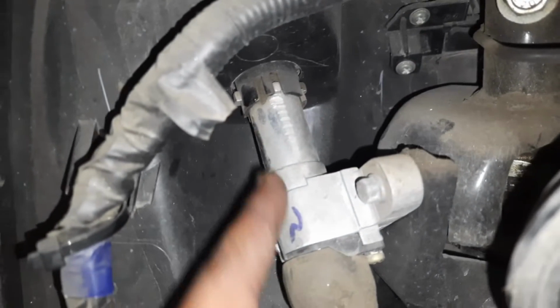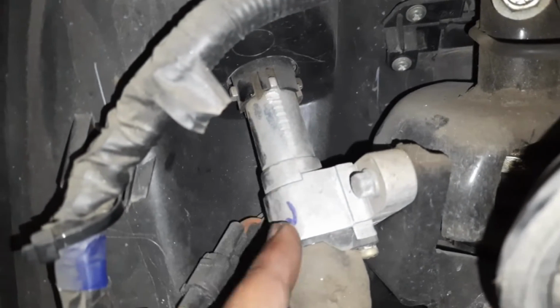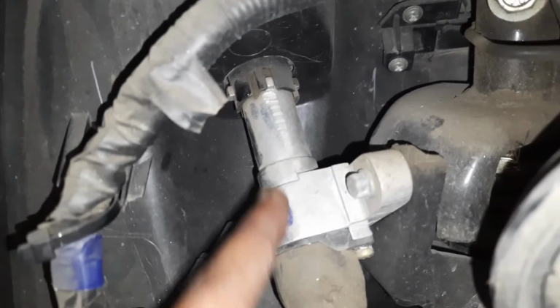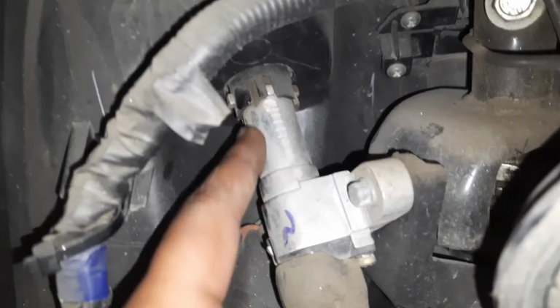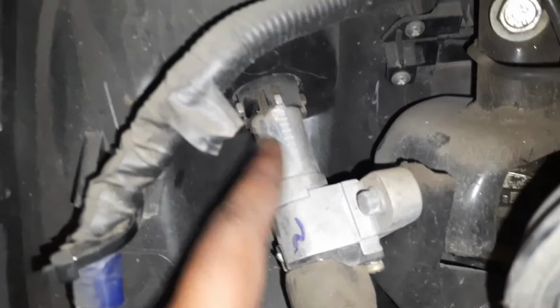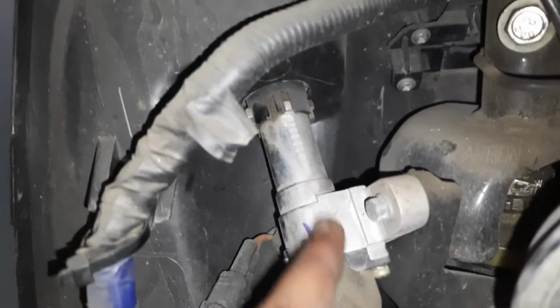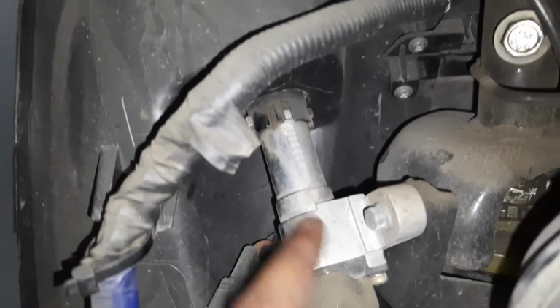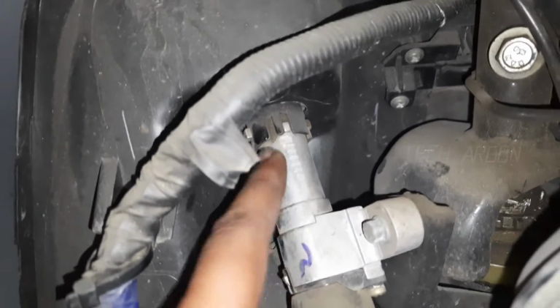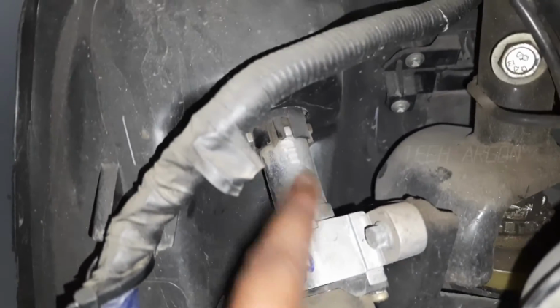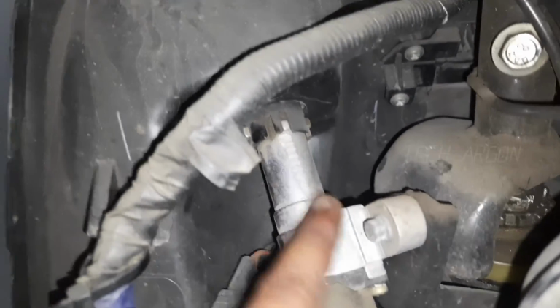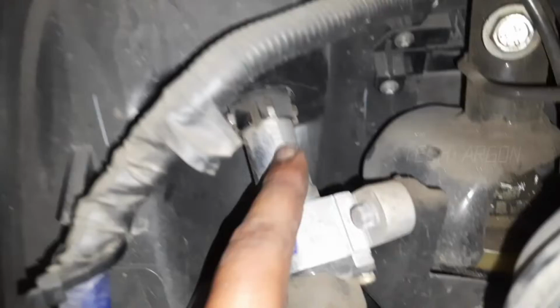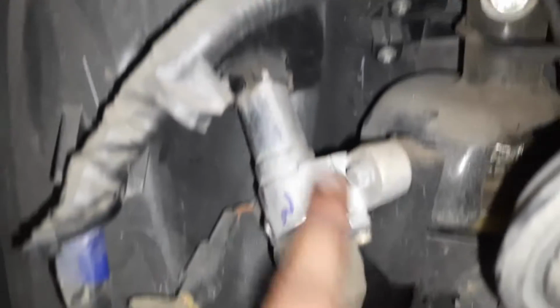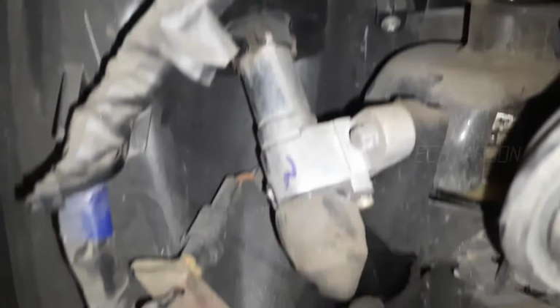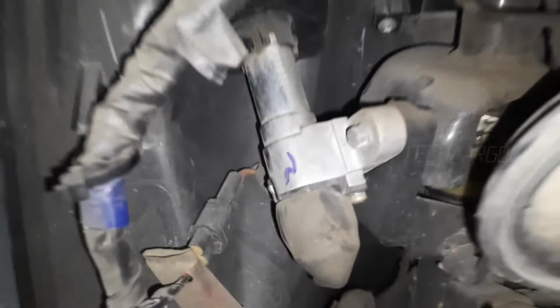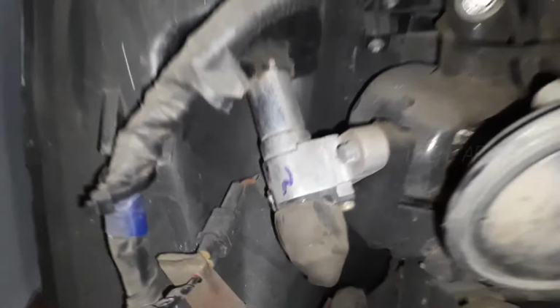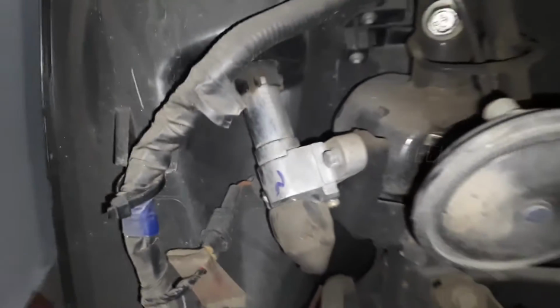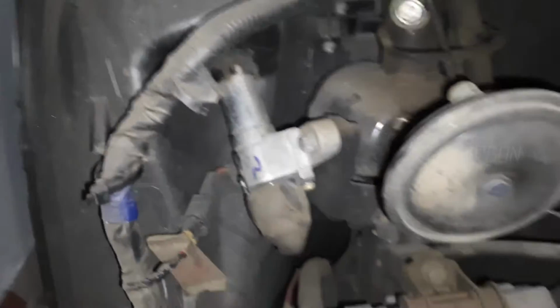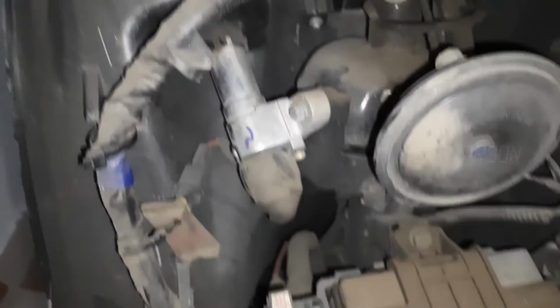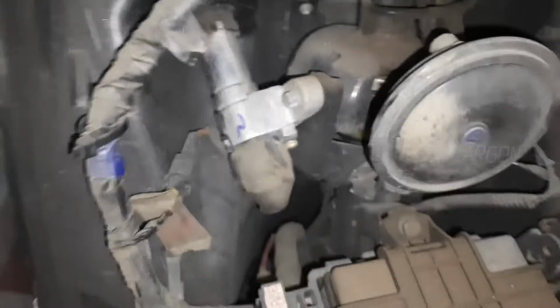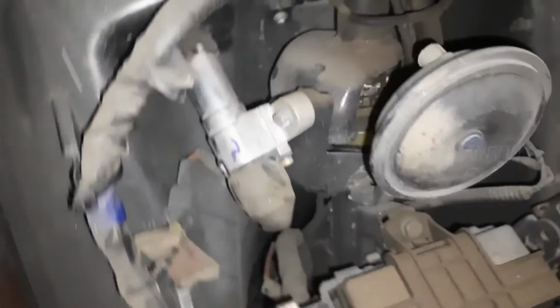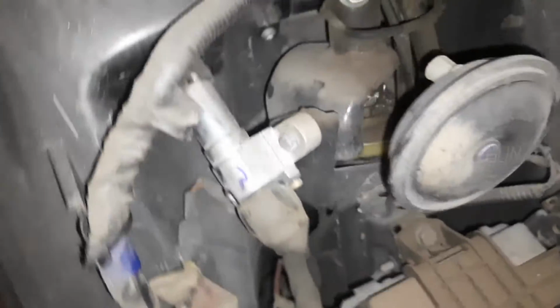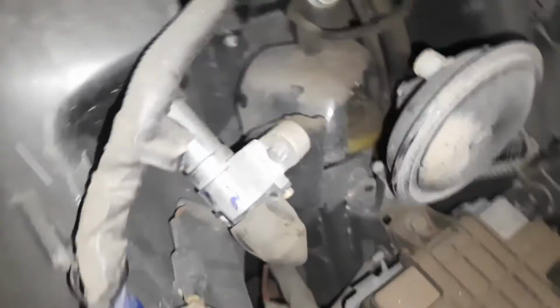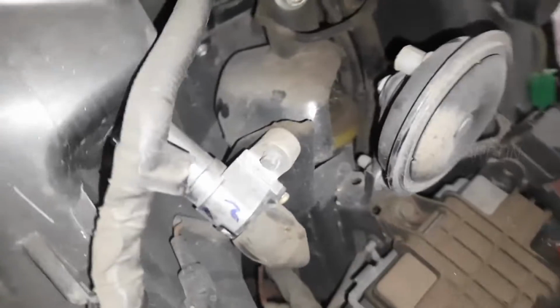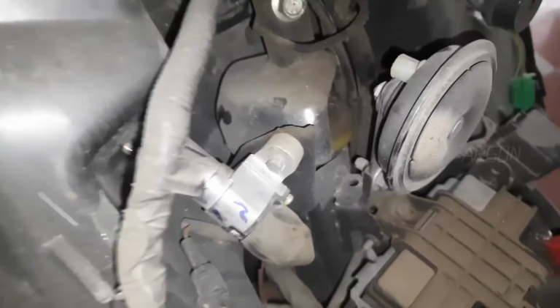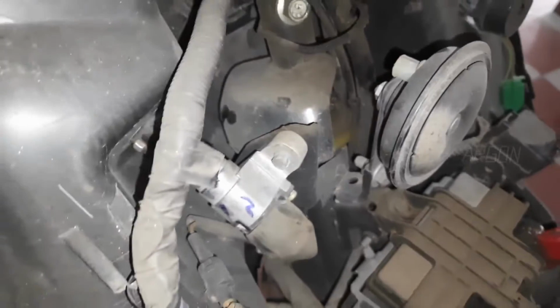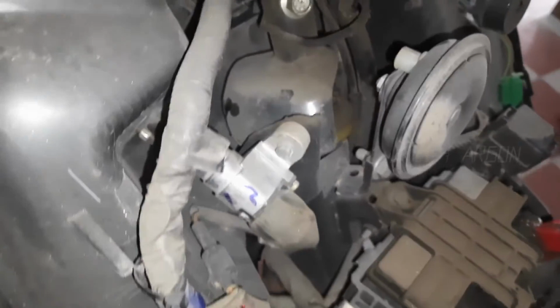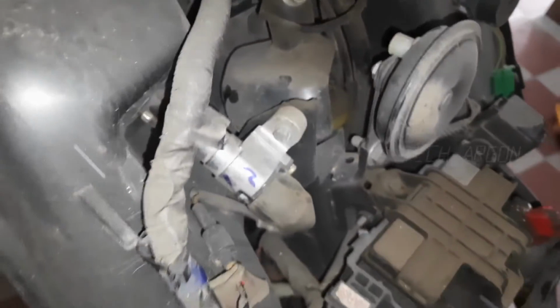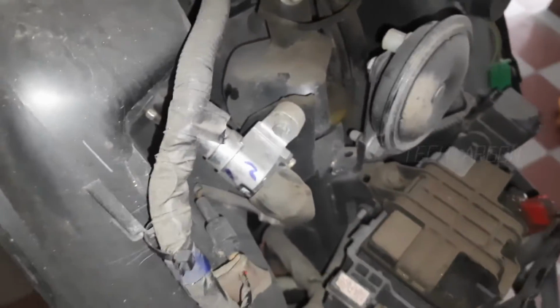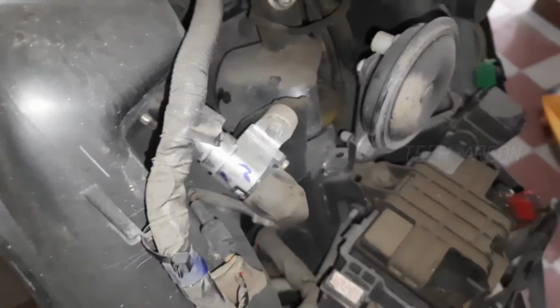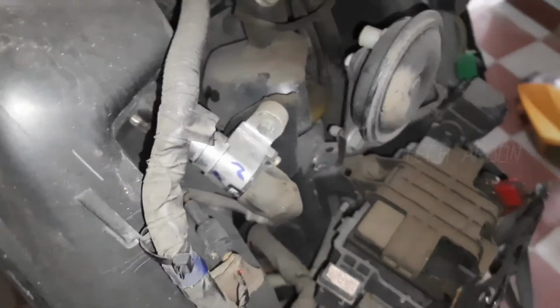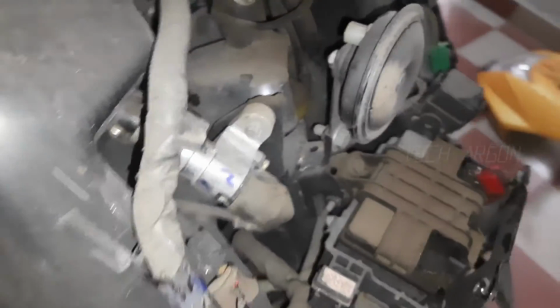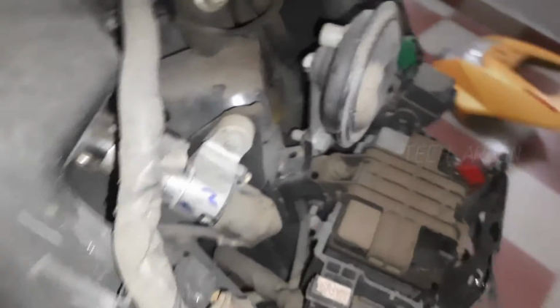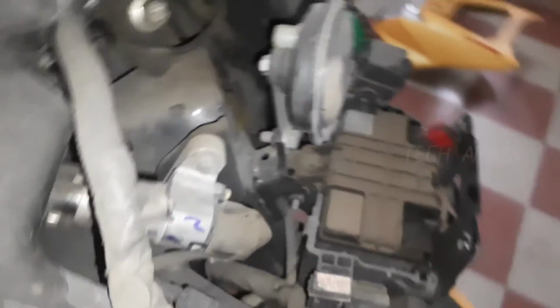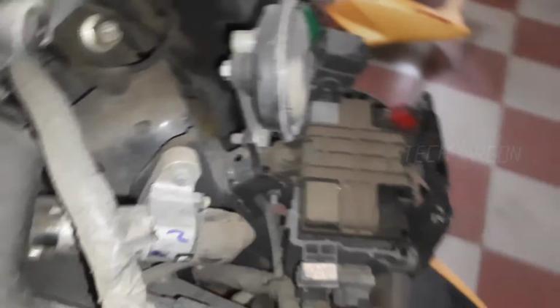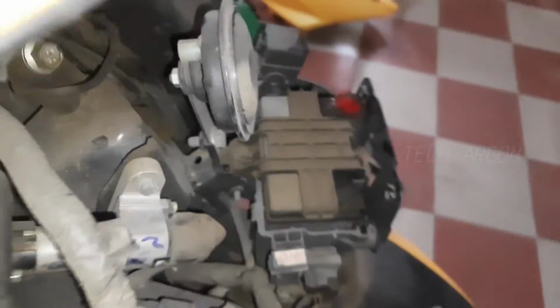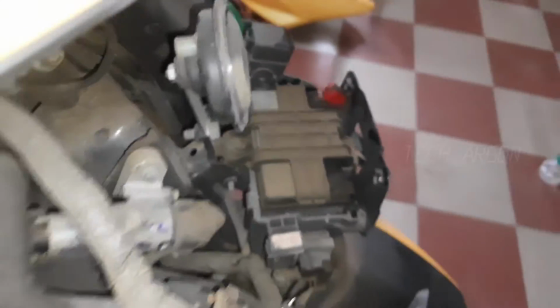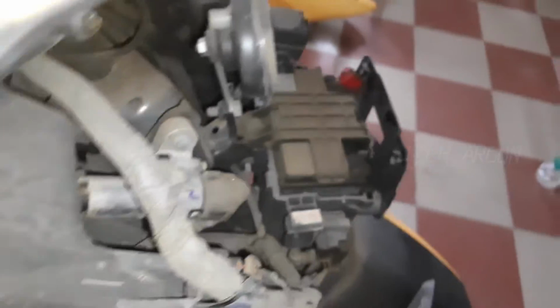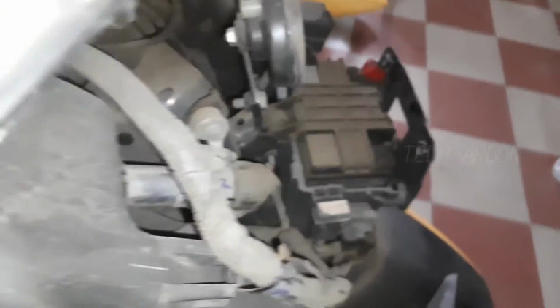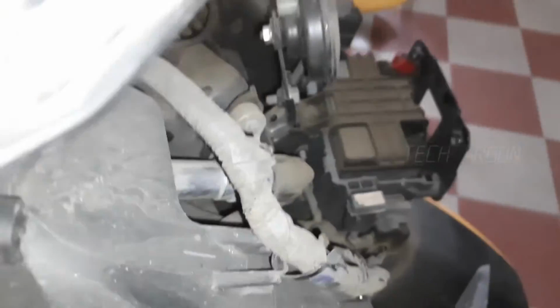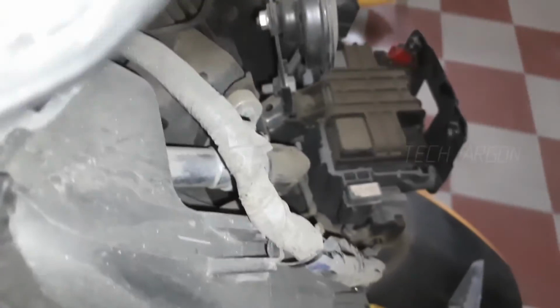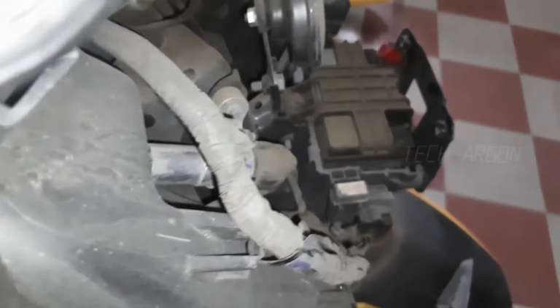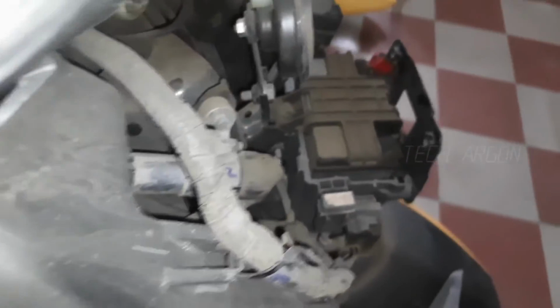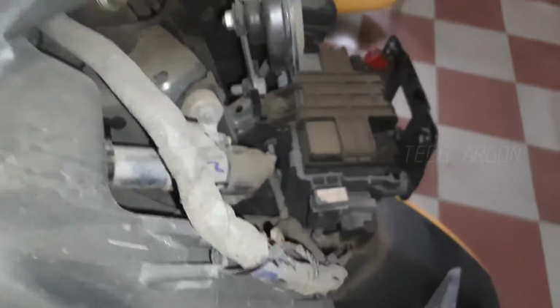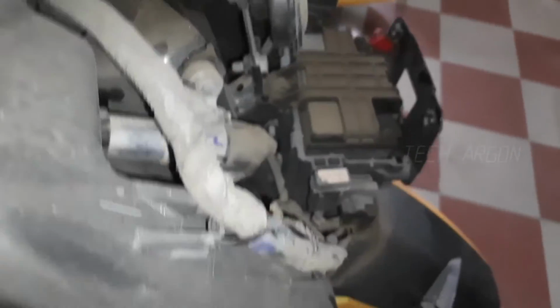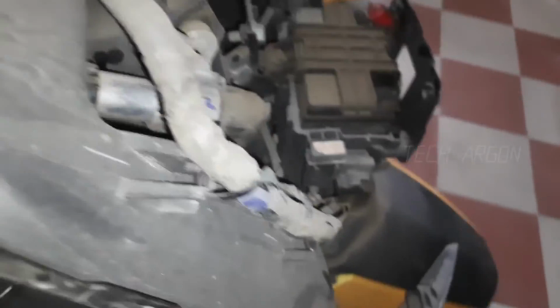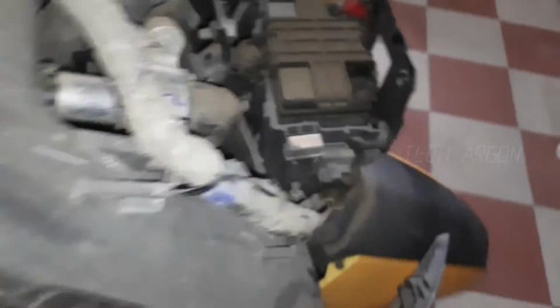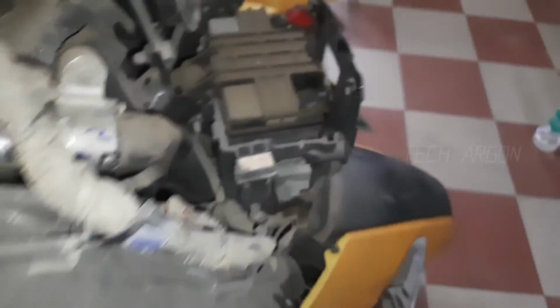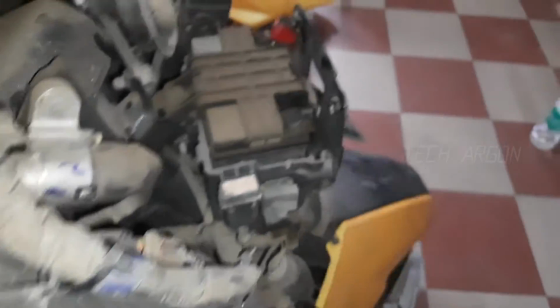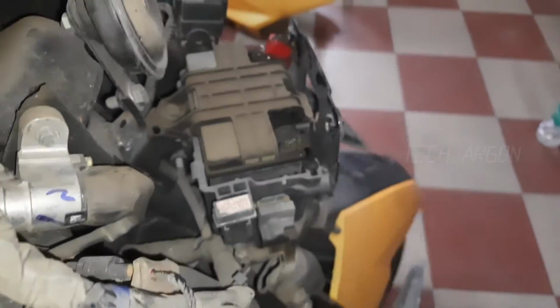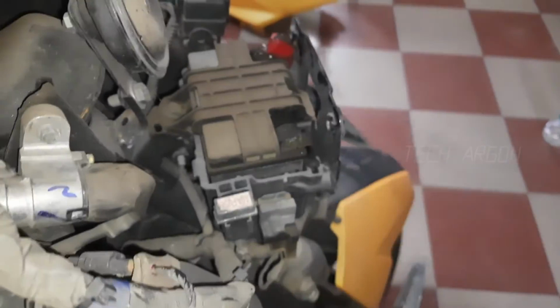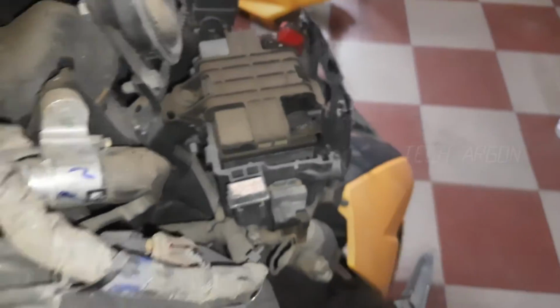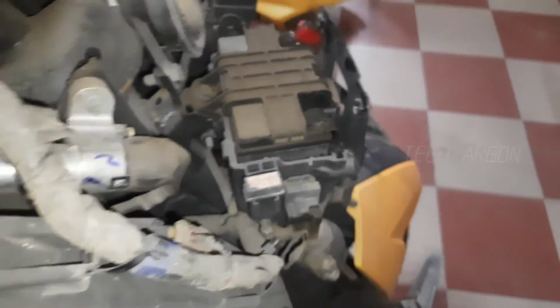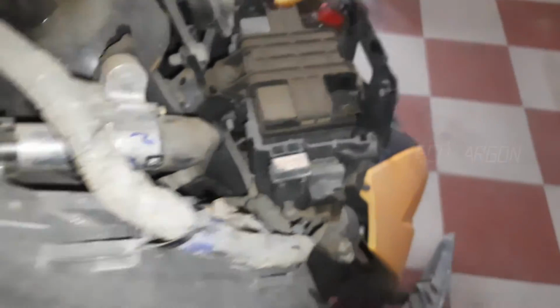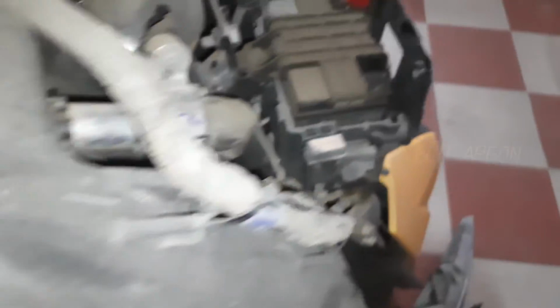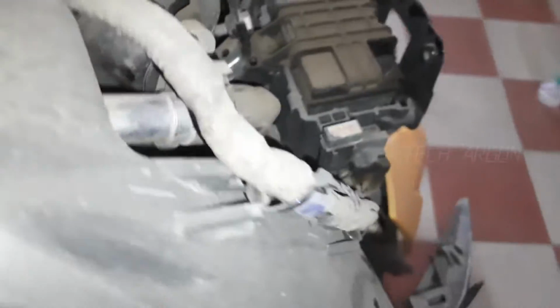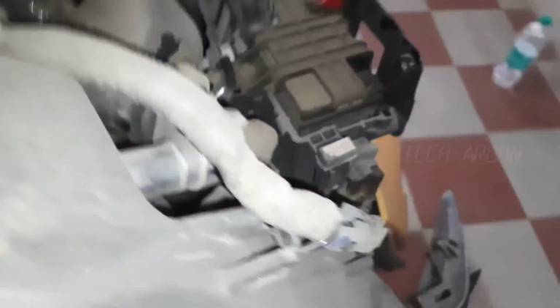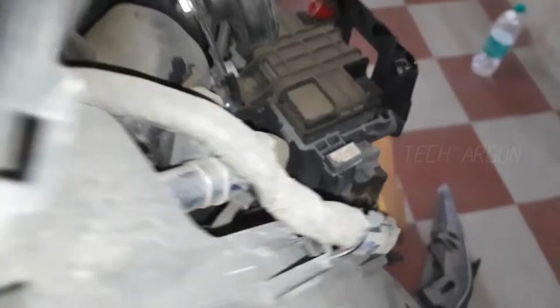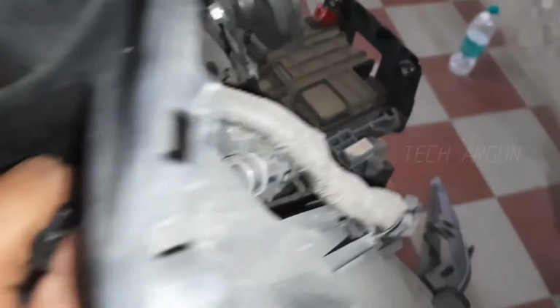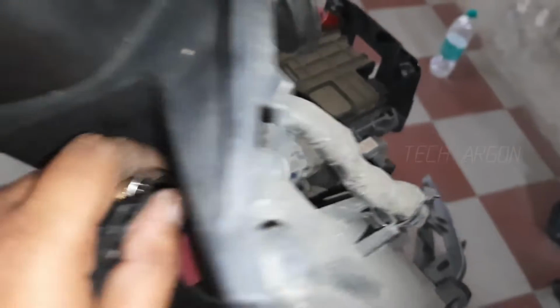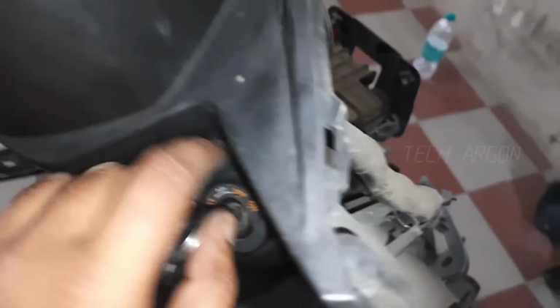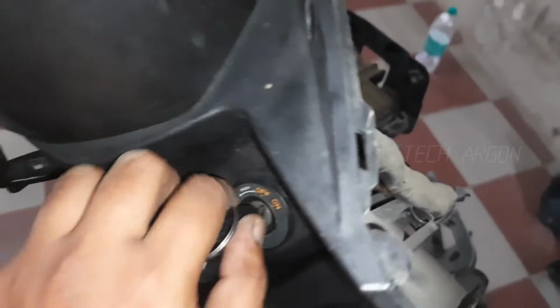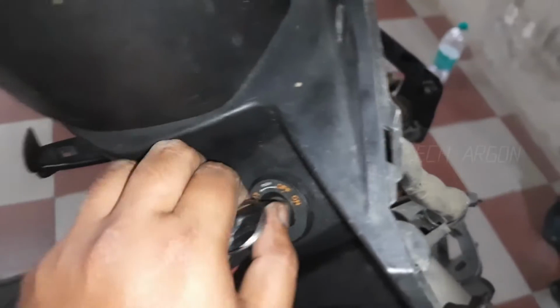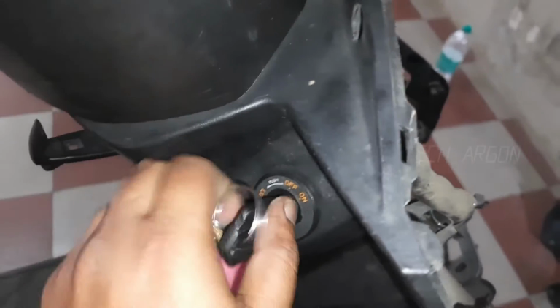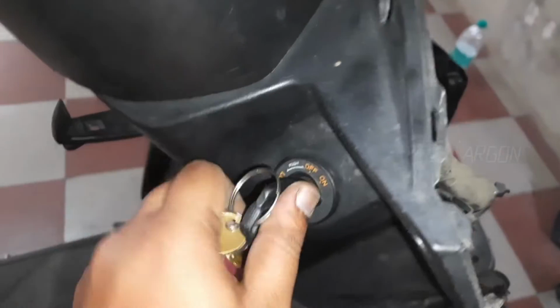This is the system where it connects to the key. Here you can see this is the ignition key. If you take a look at the other side, you can see it clearly.